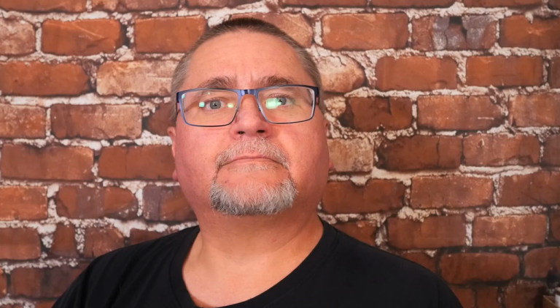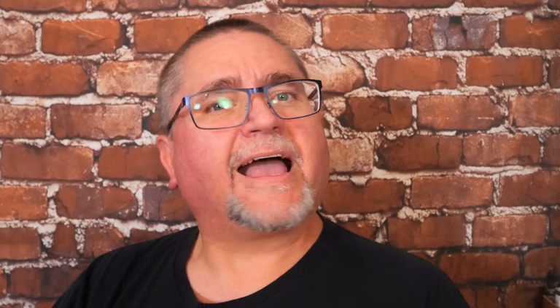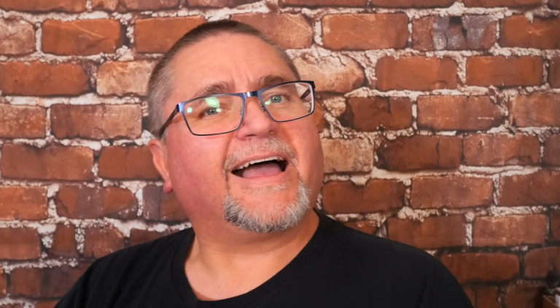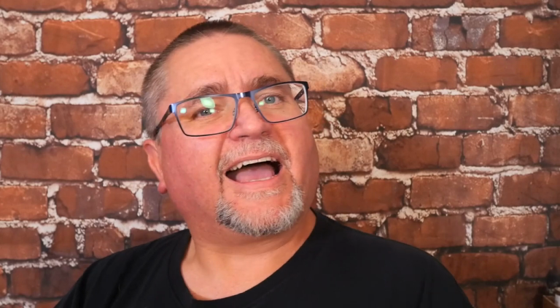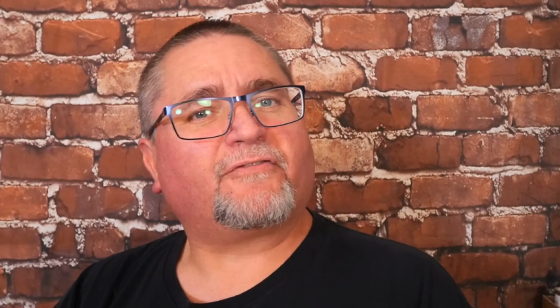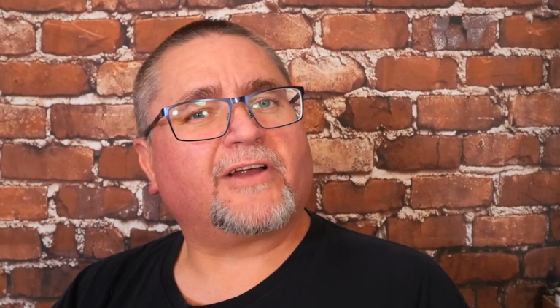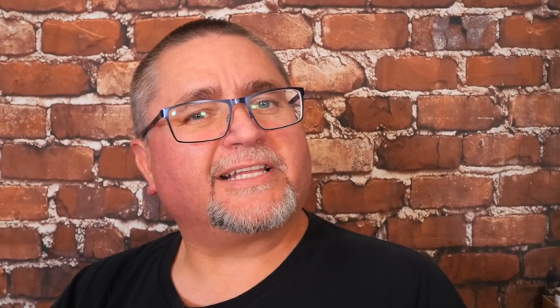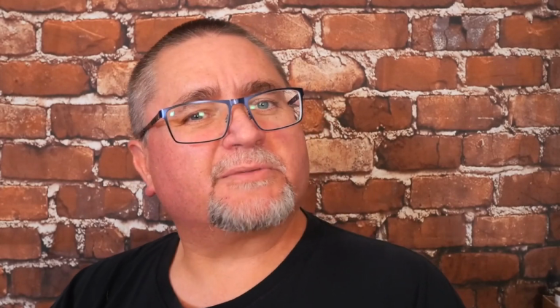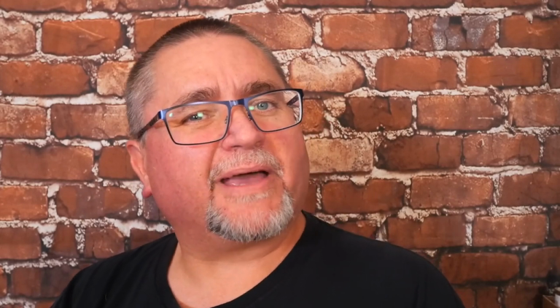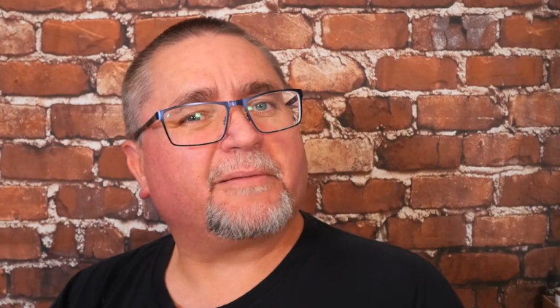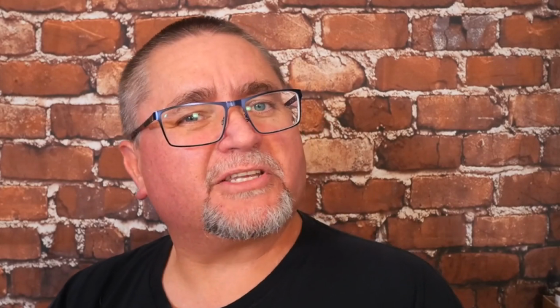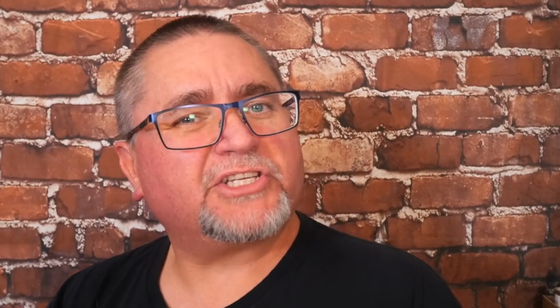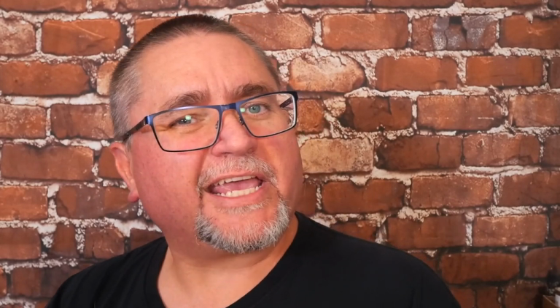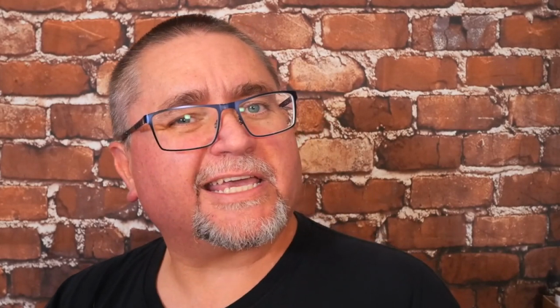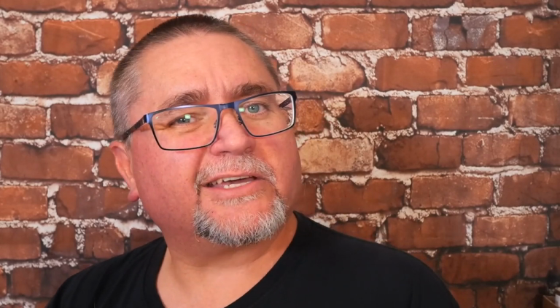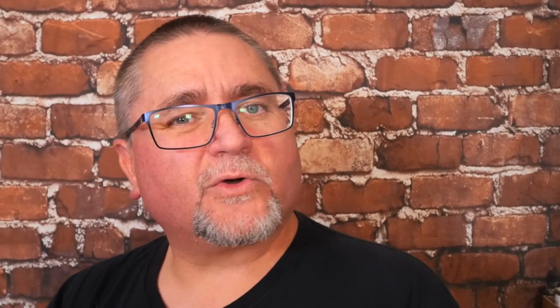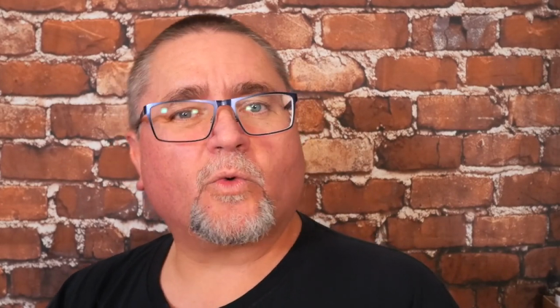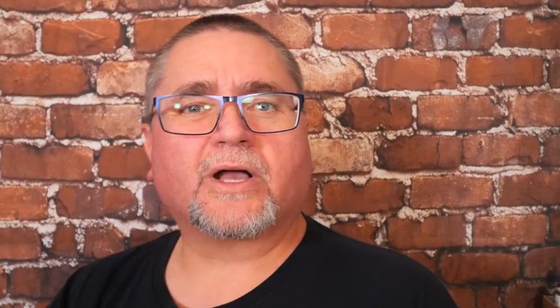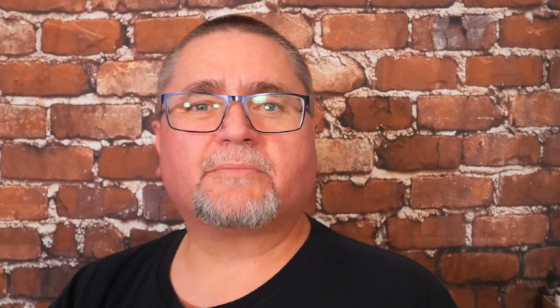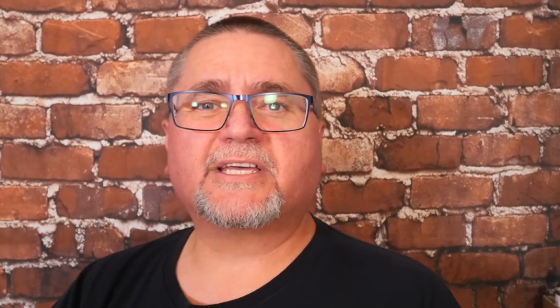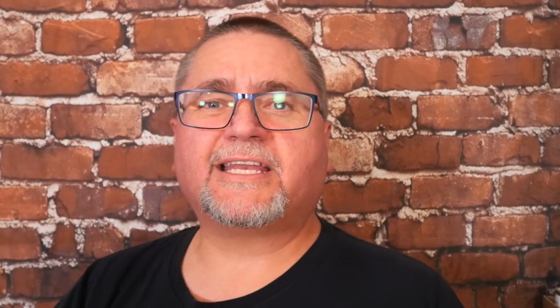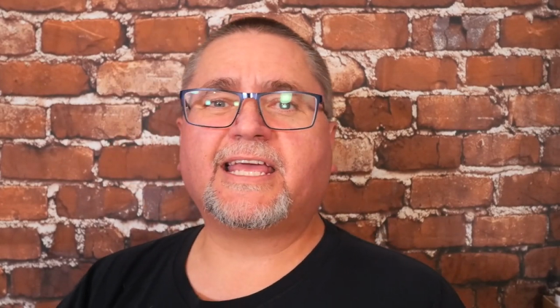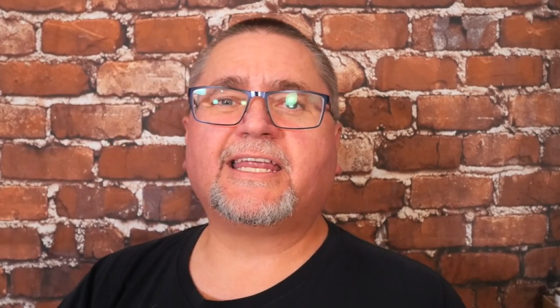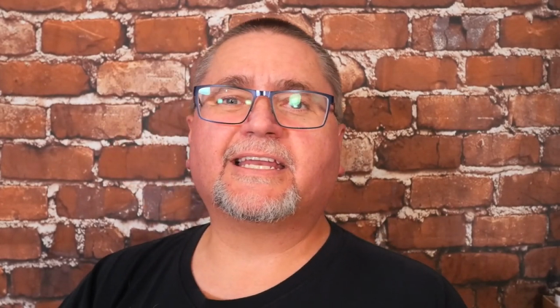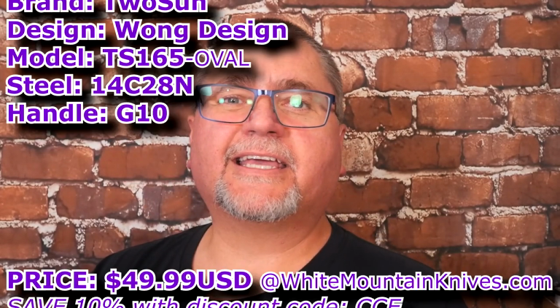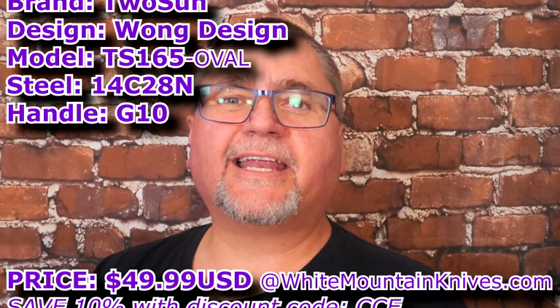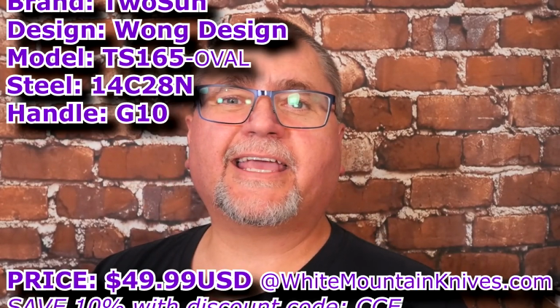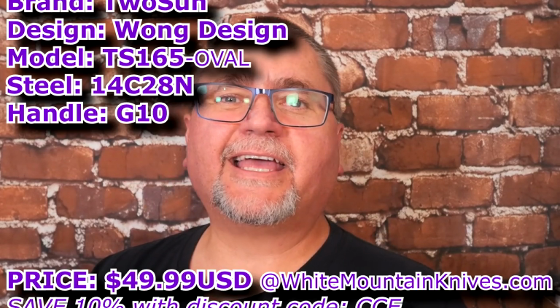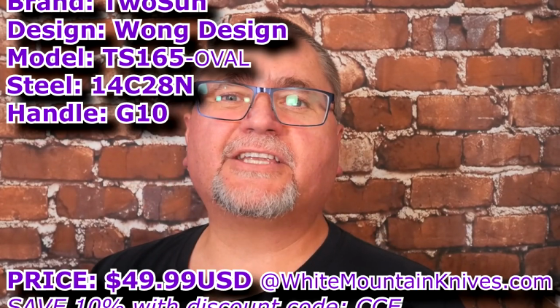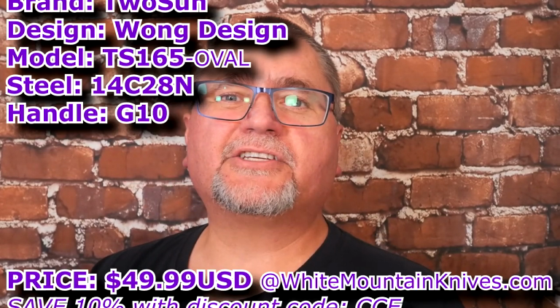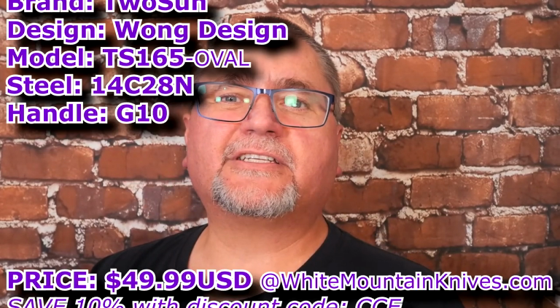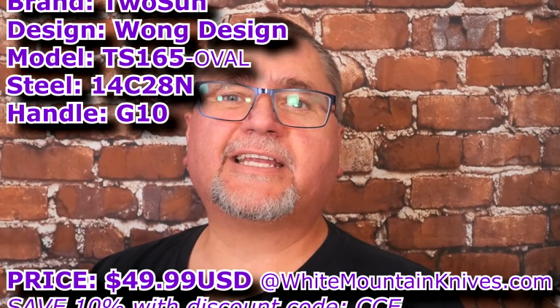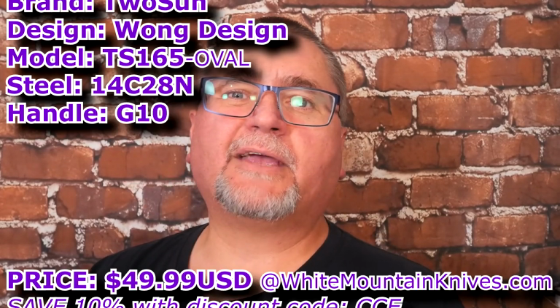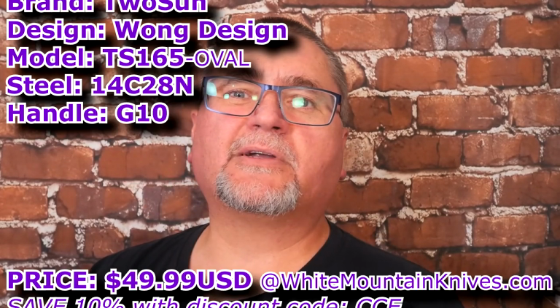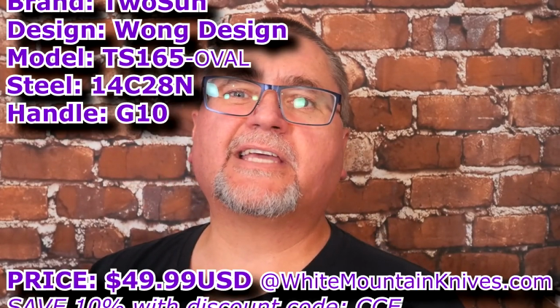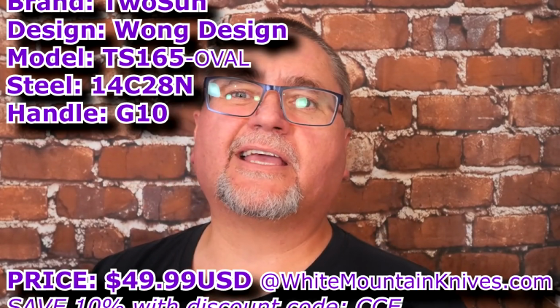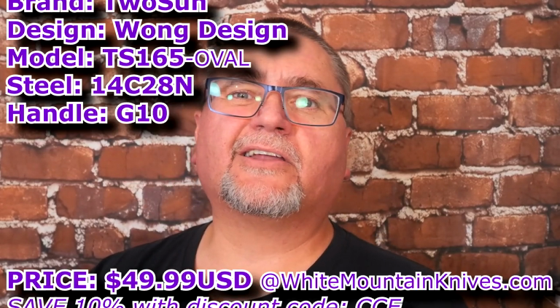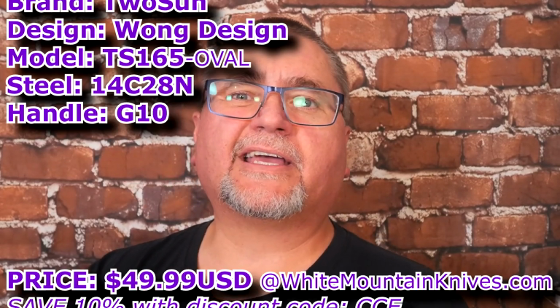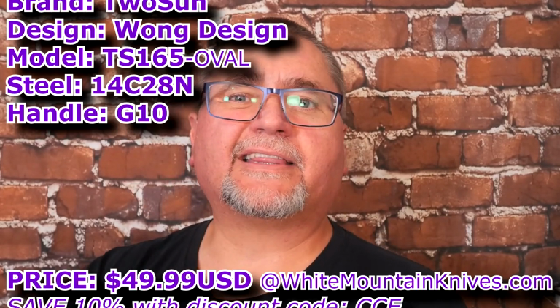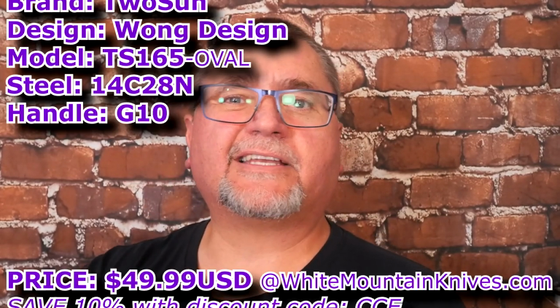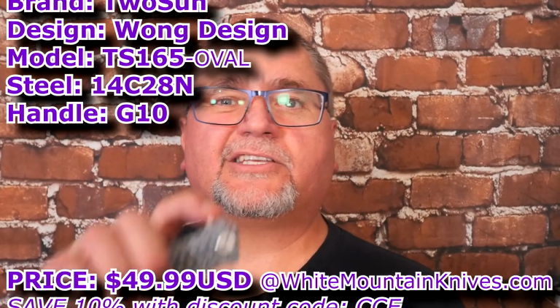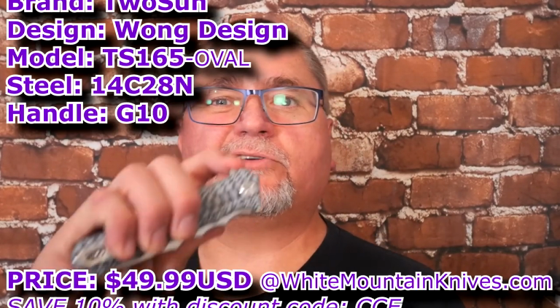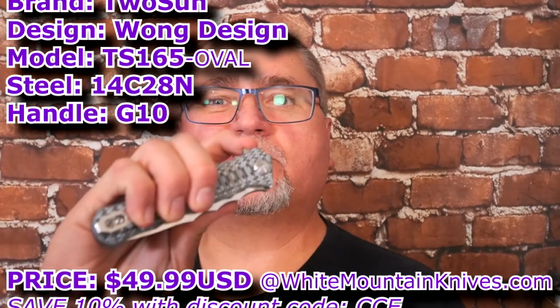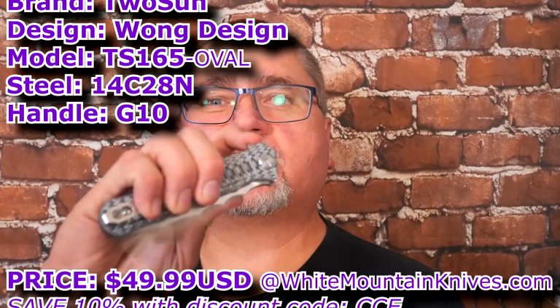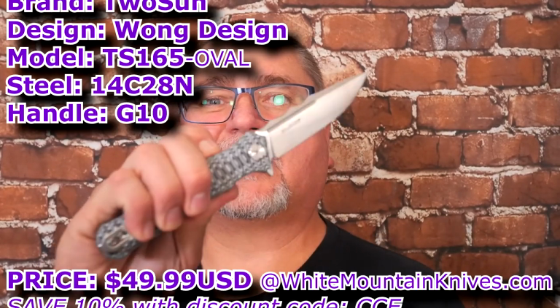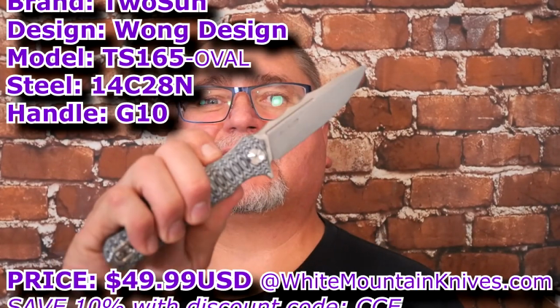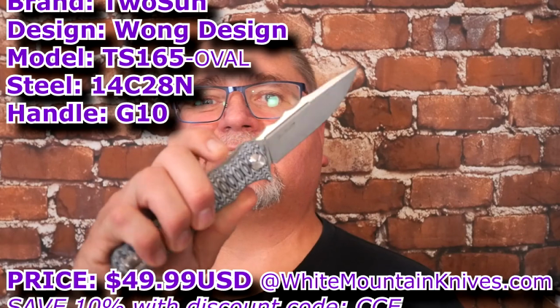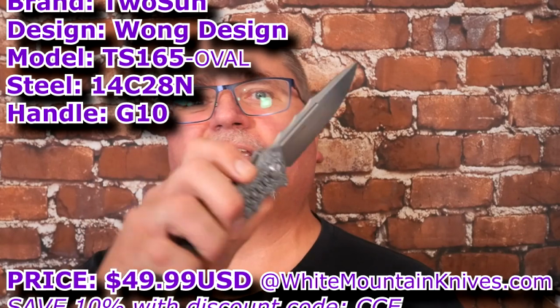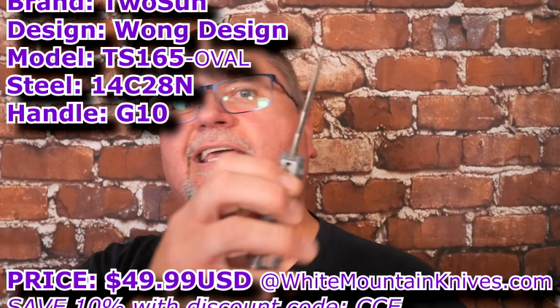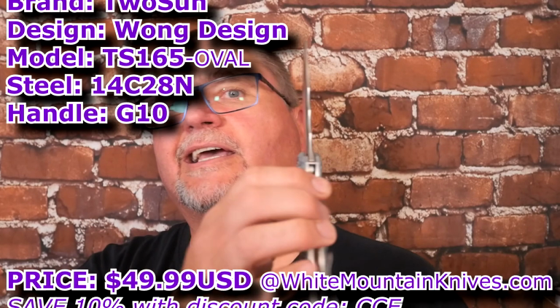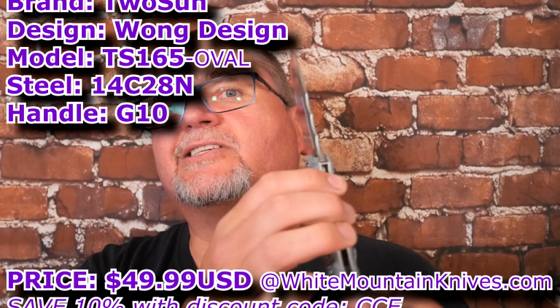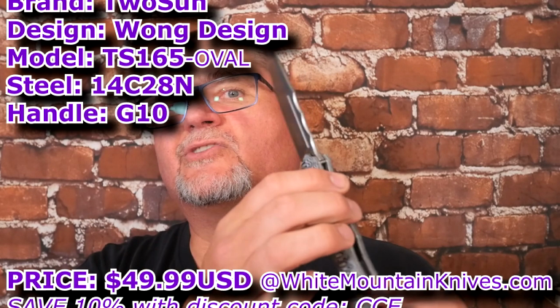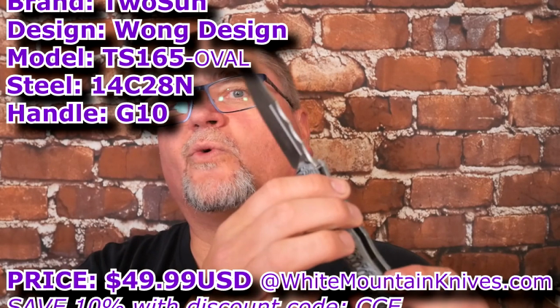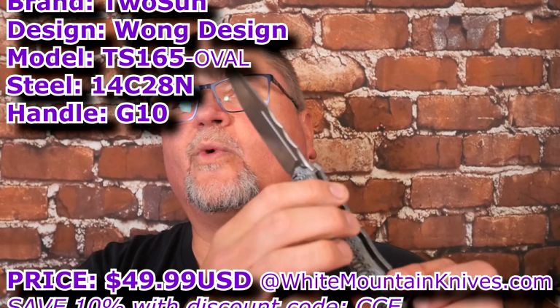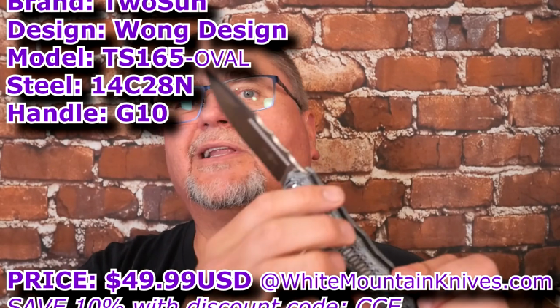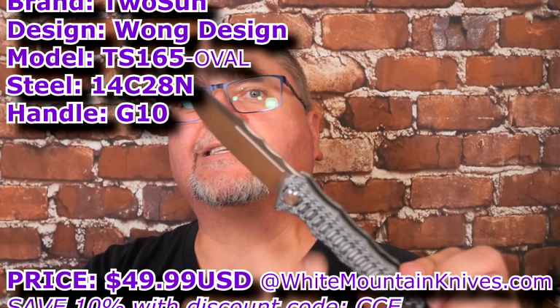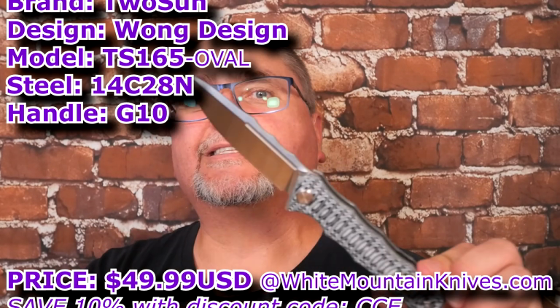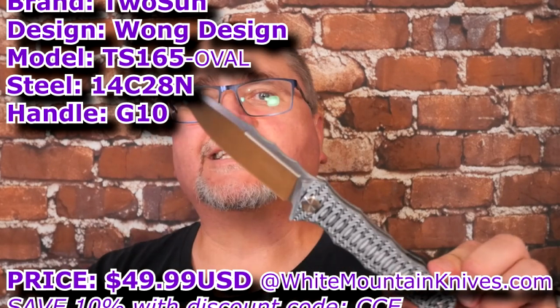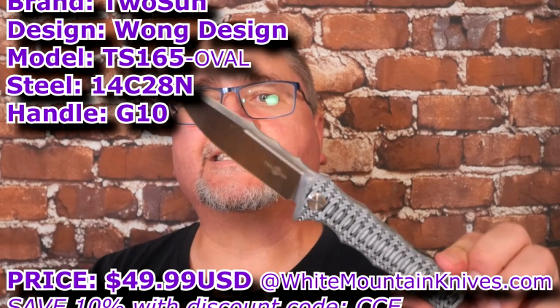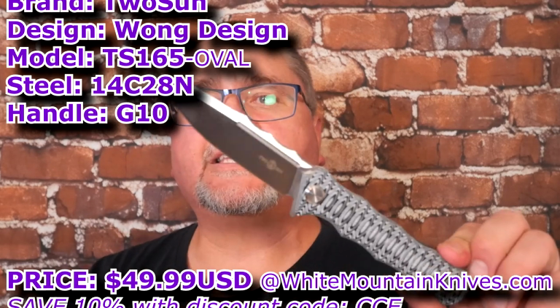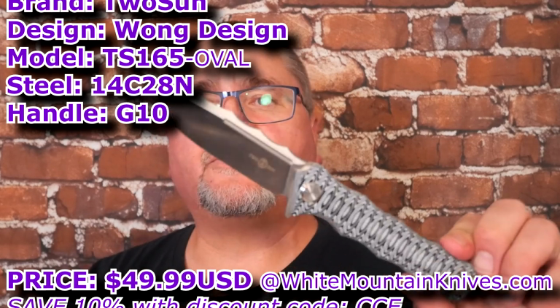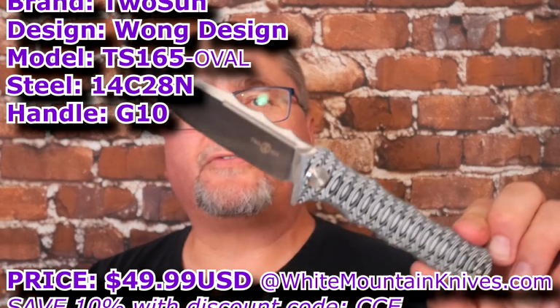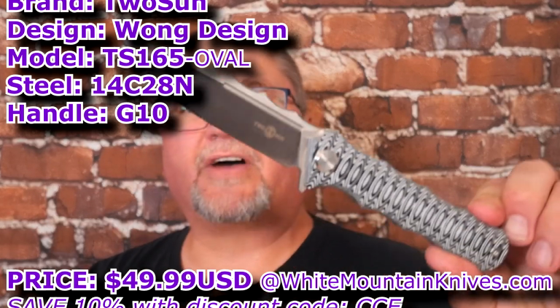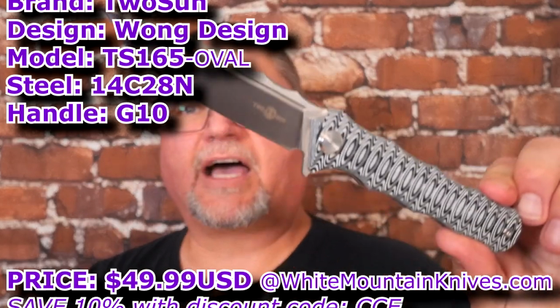Hi friends, my name is Jake. Welcome to Canadian Cutting Edge. Today we're taking a look at the Tucson TS-165.